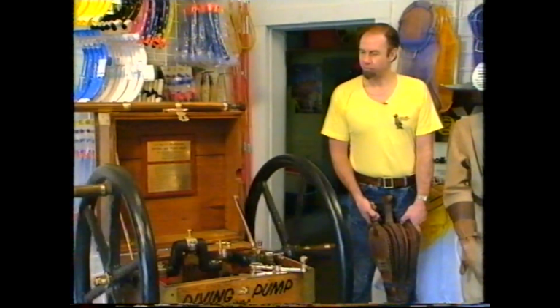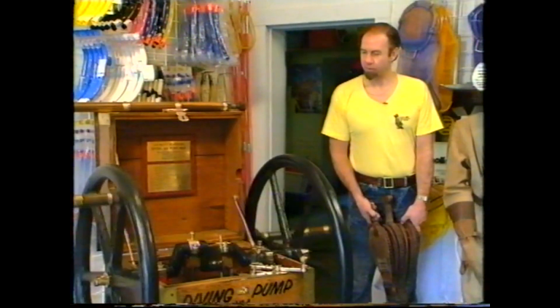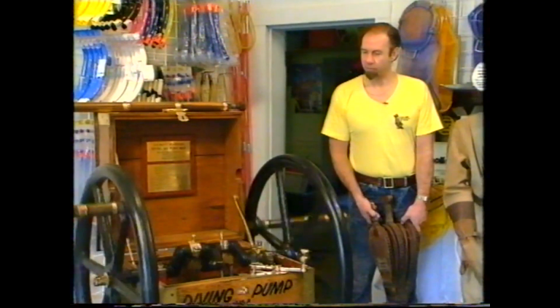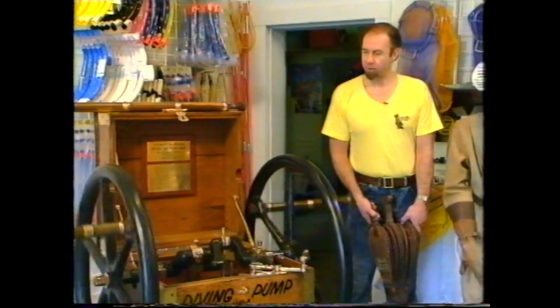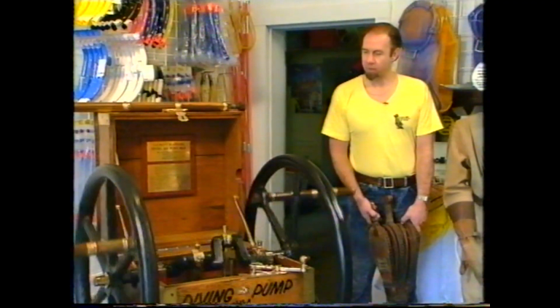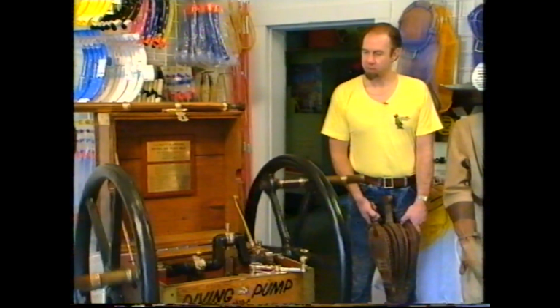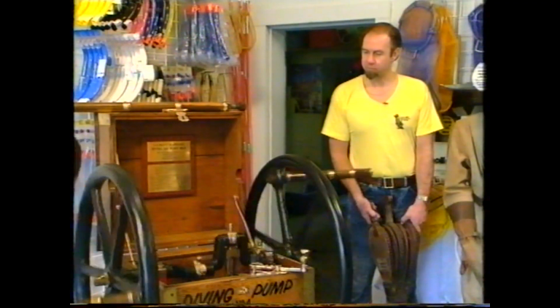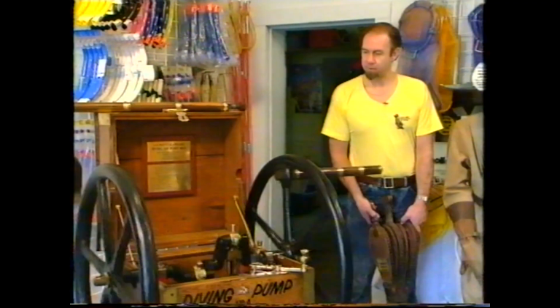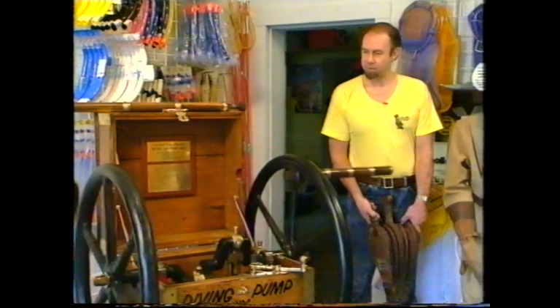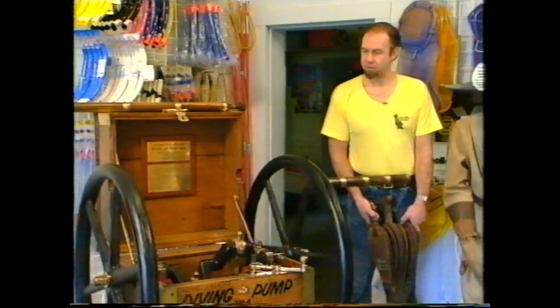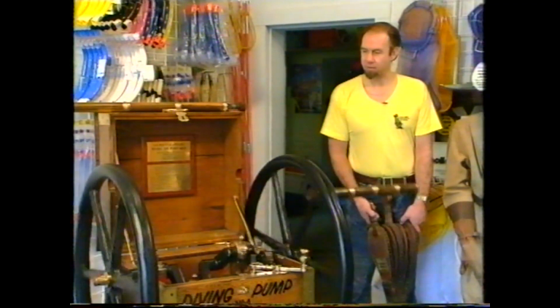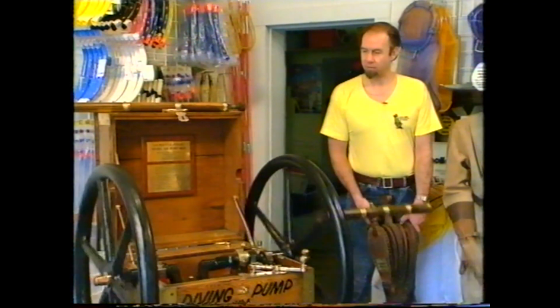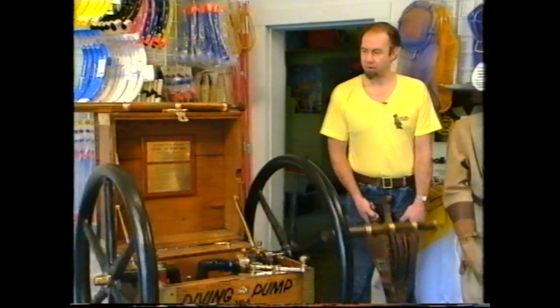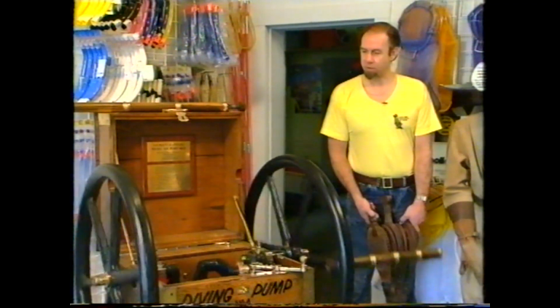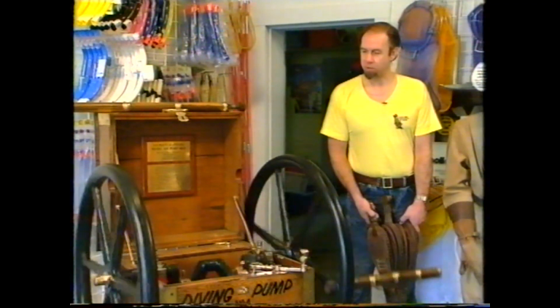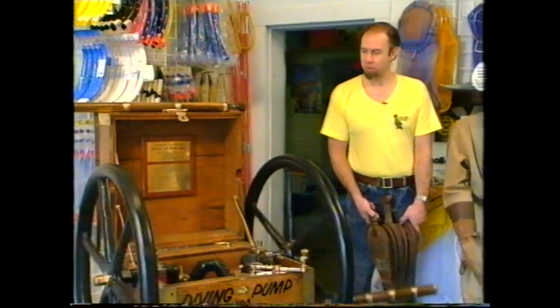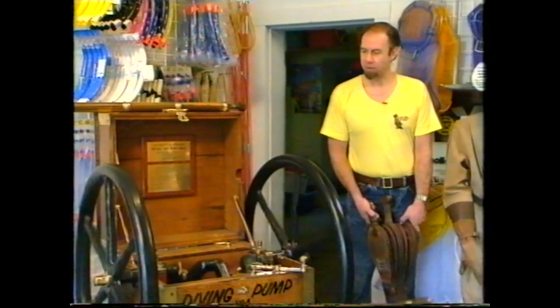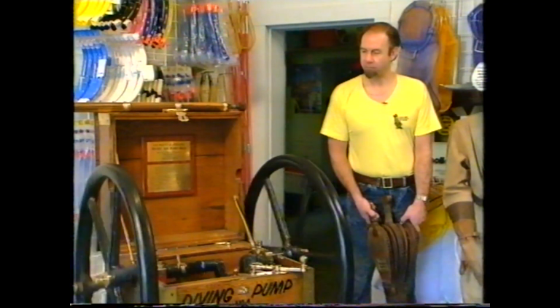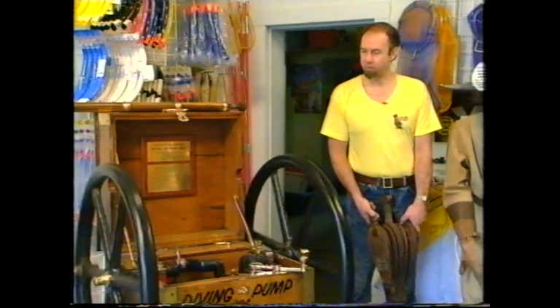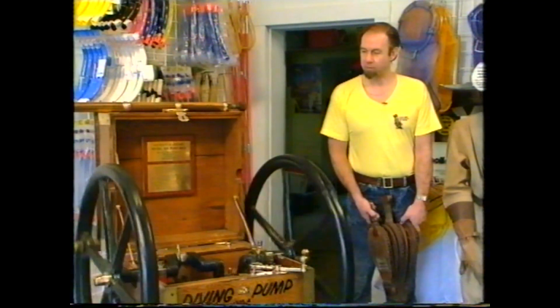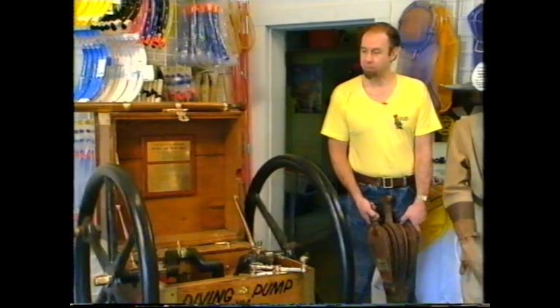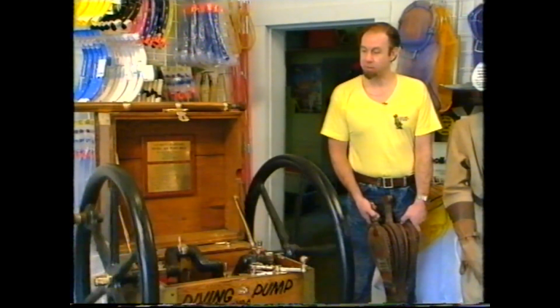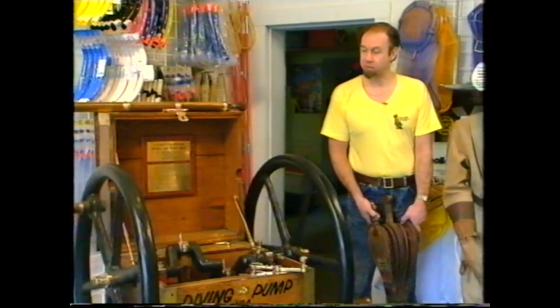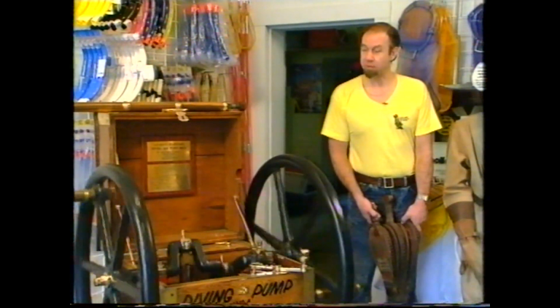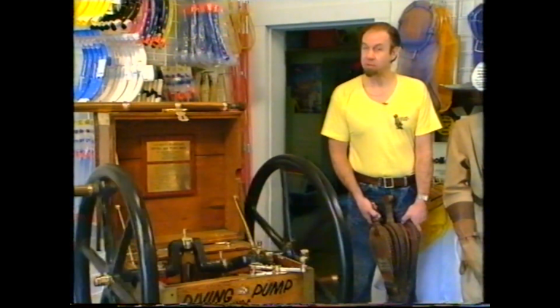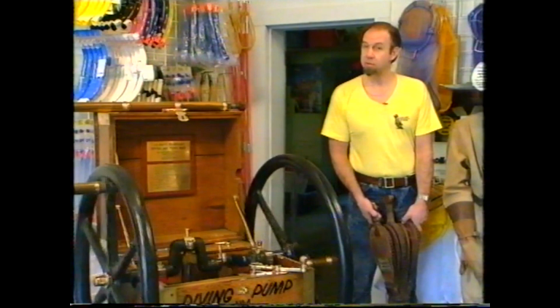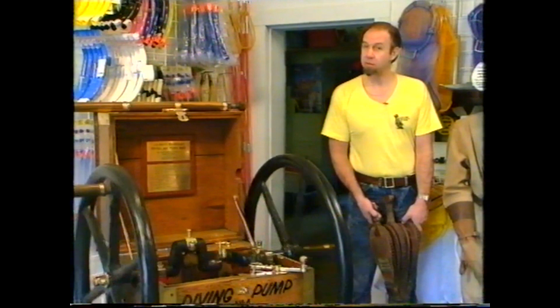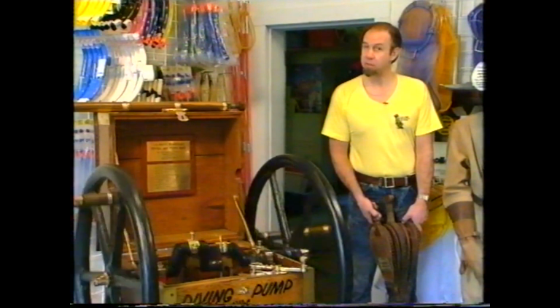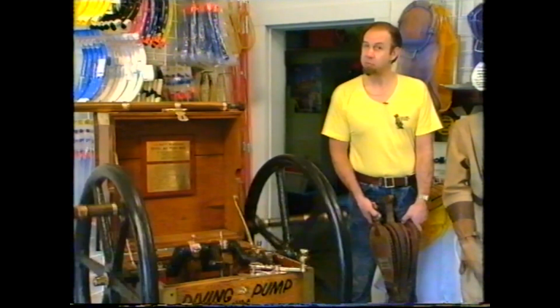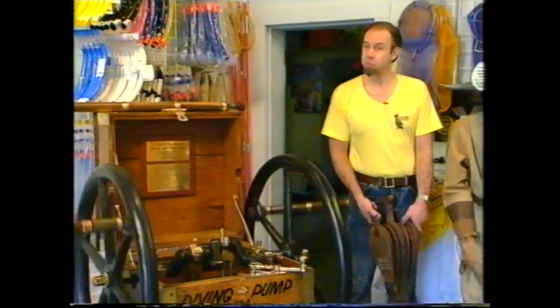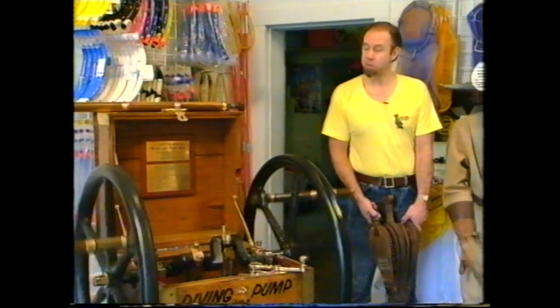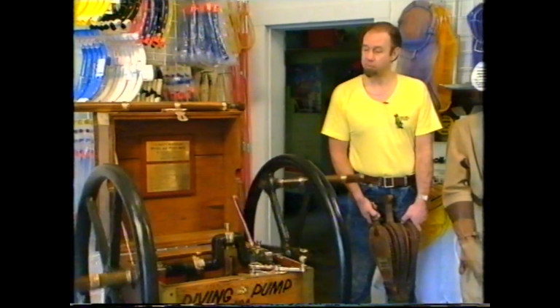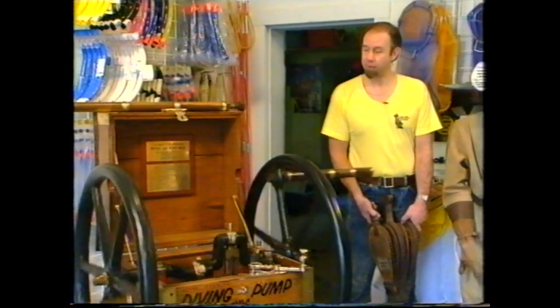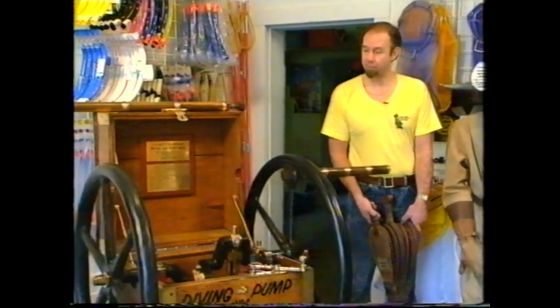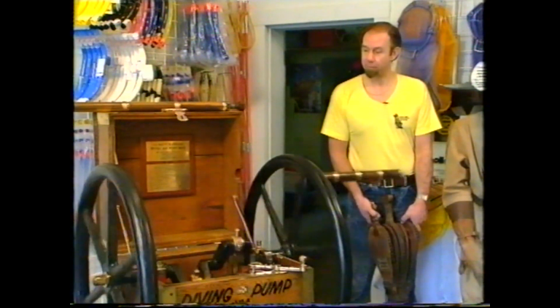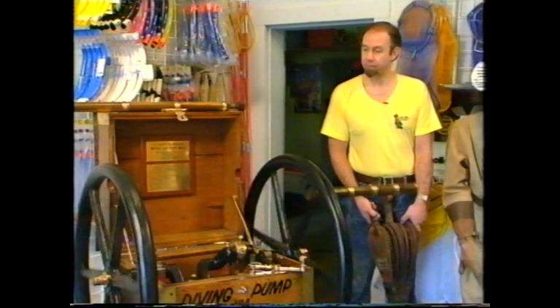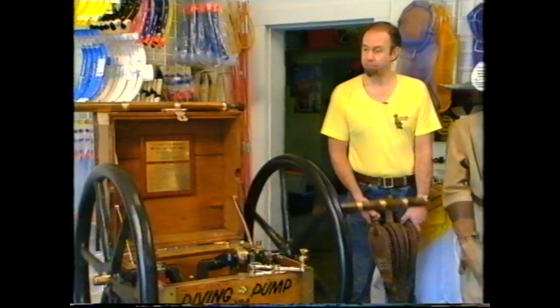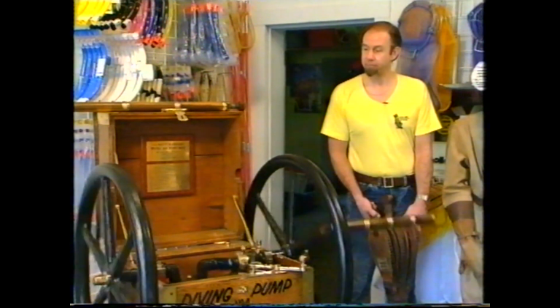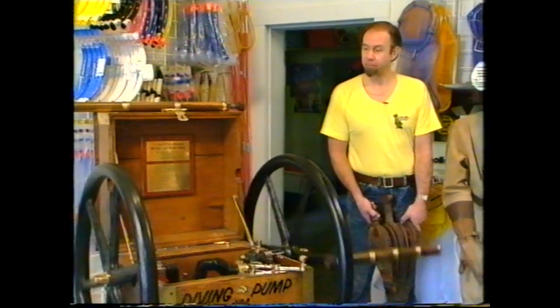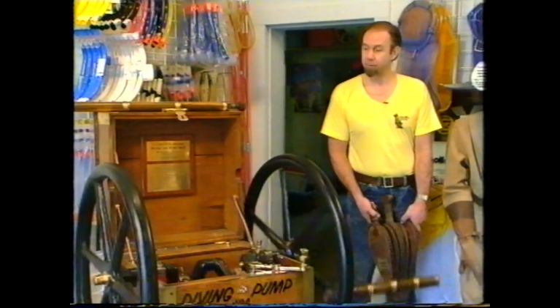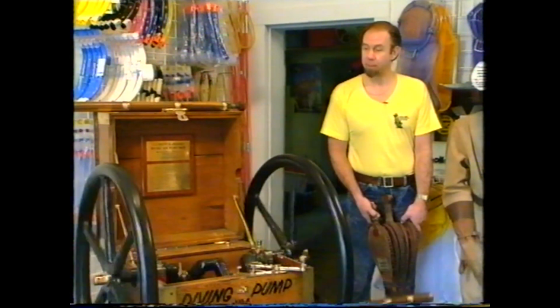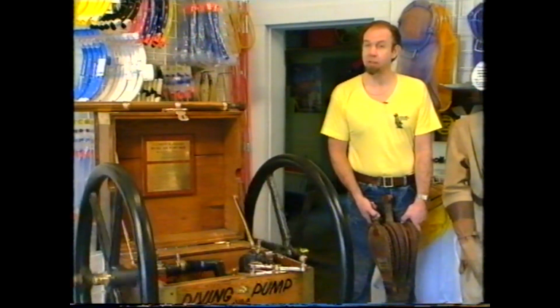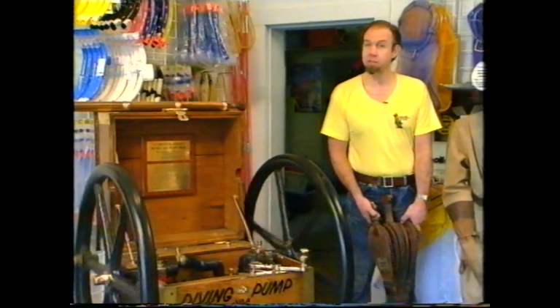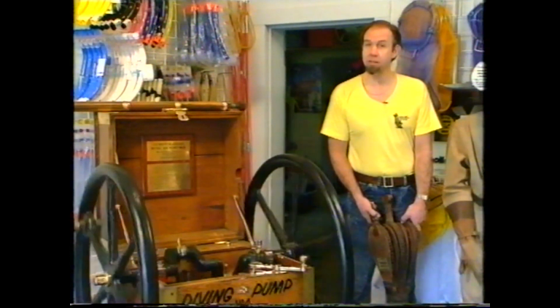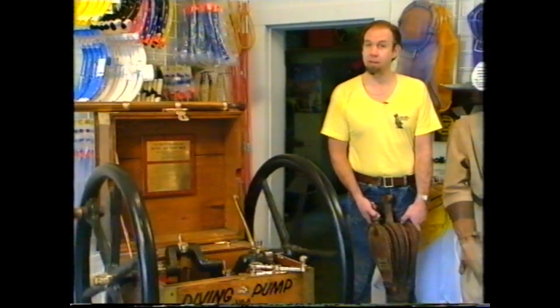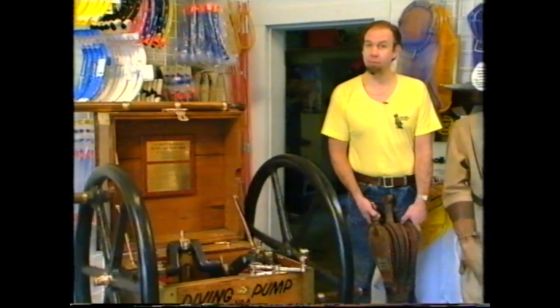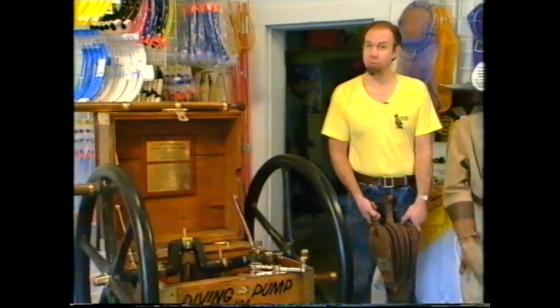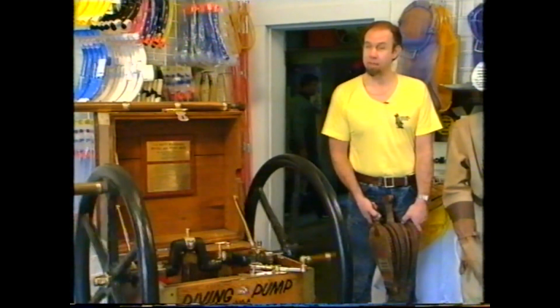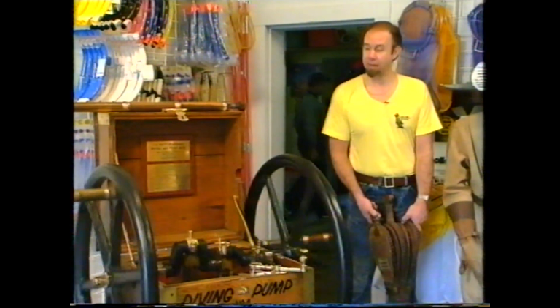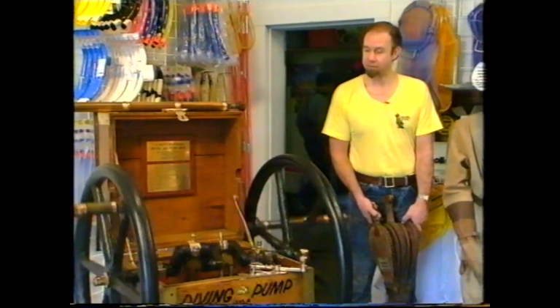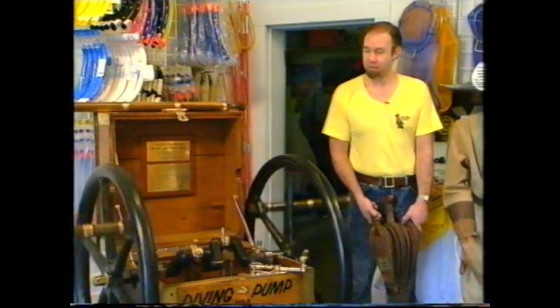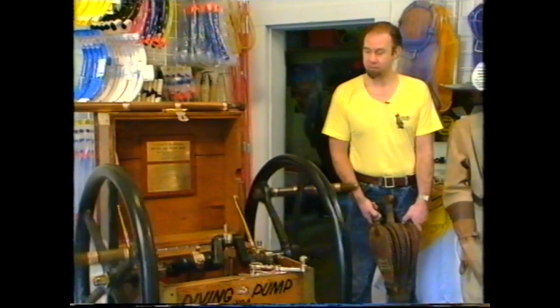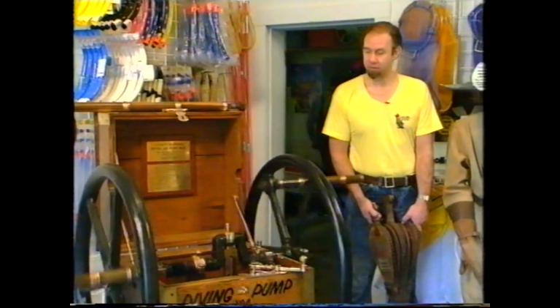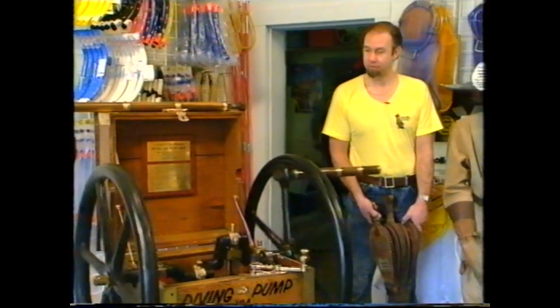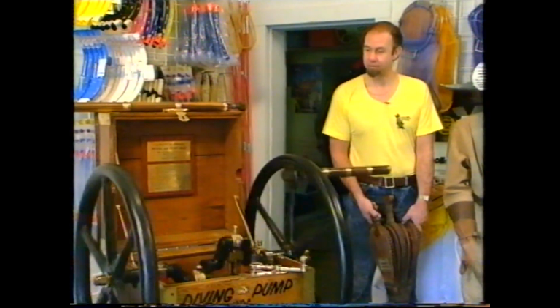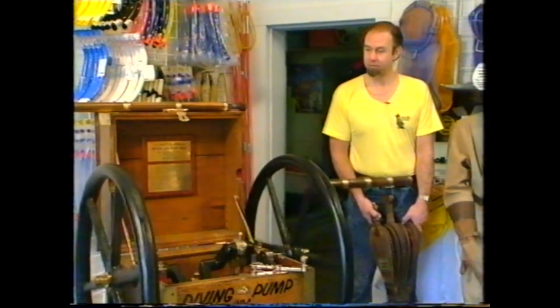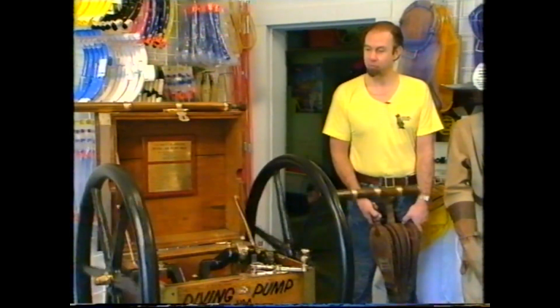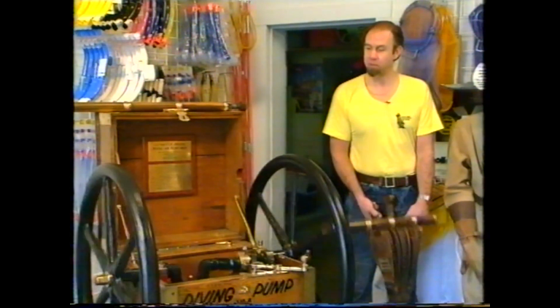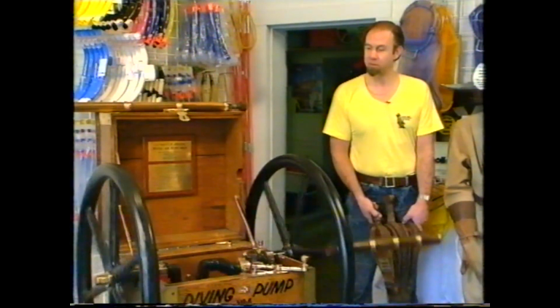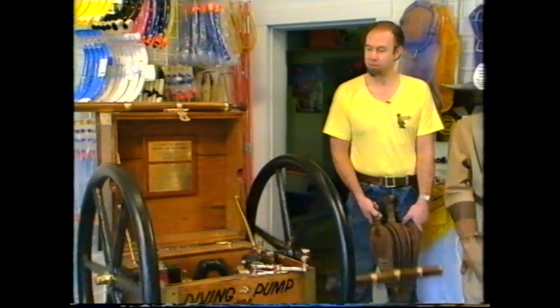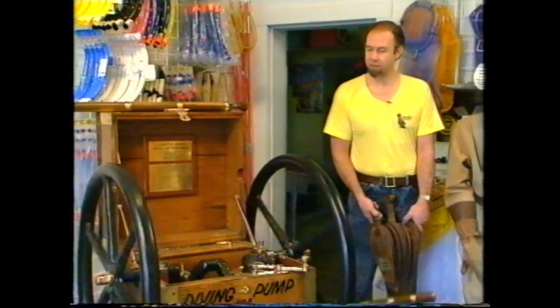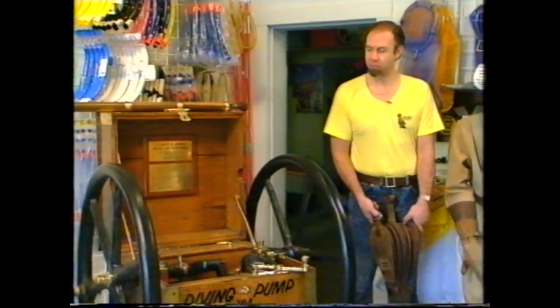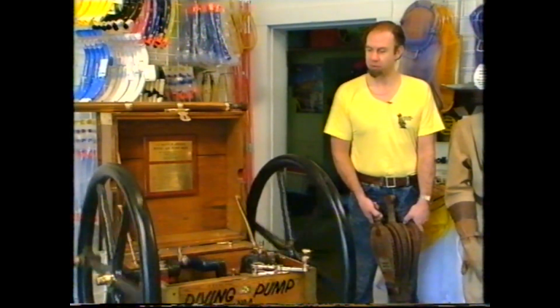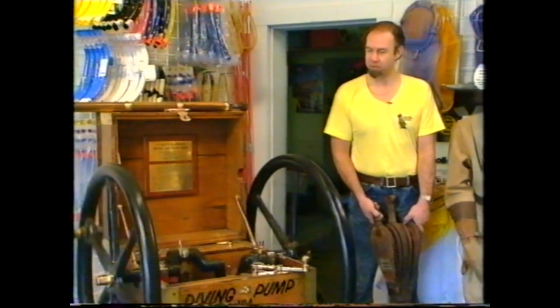You can tell from the brass bits, the crankshaft and the pistons that this was a pump, but in this time it was a lifesaver. What do you think it was?